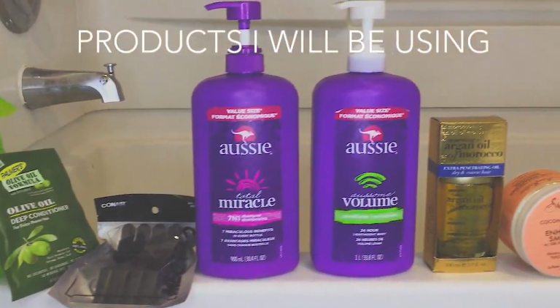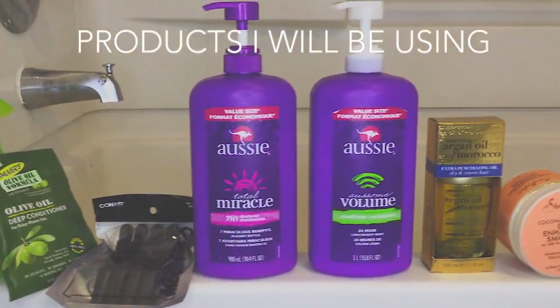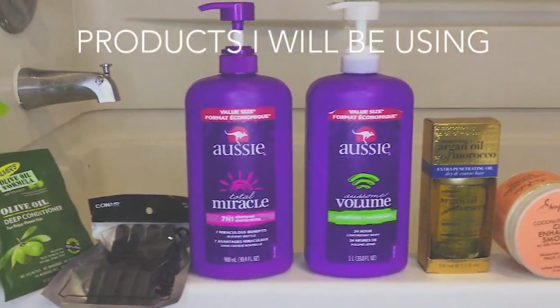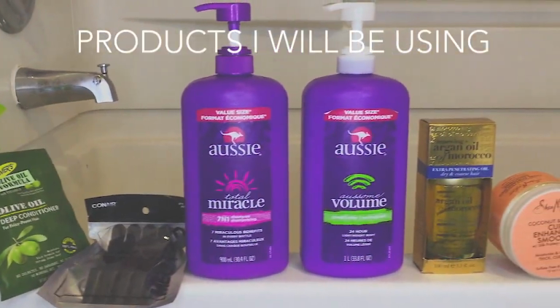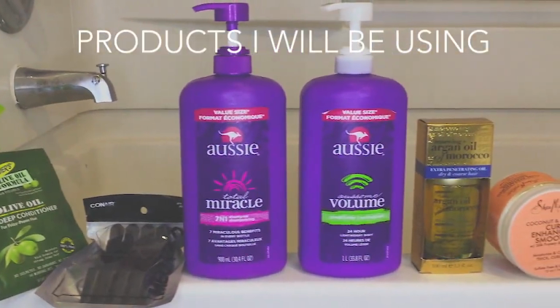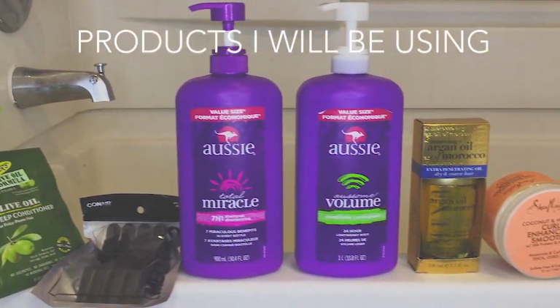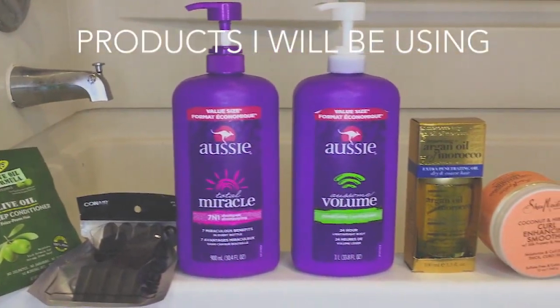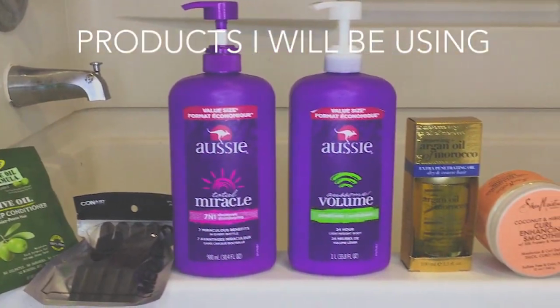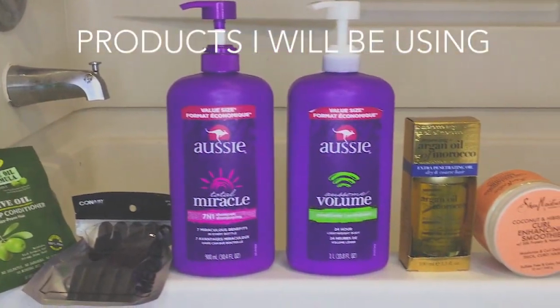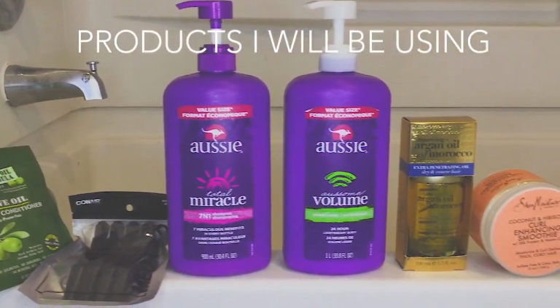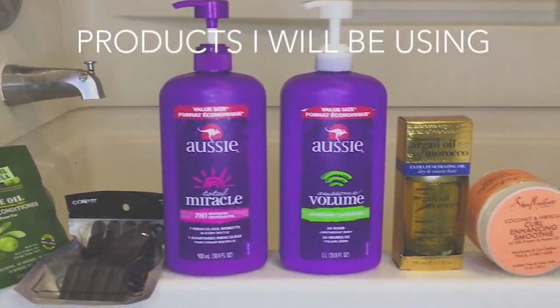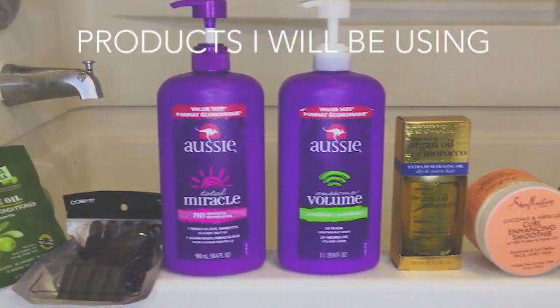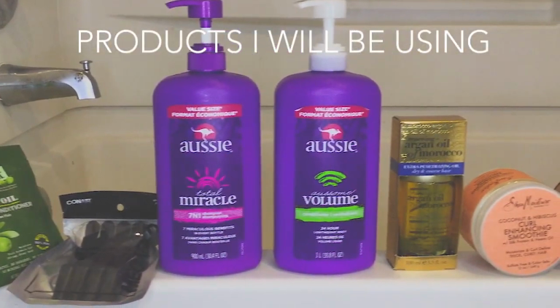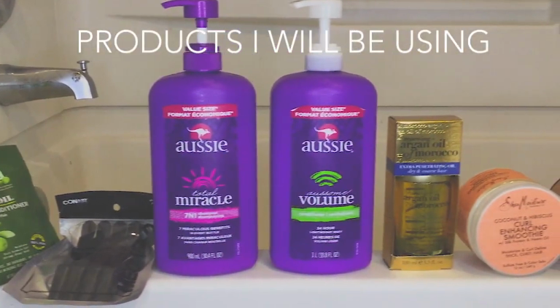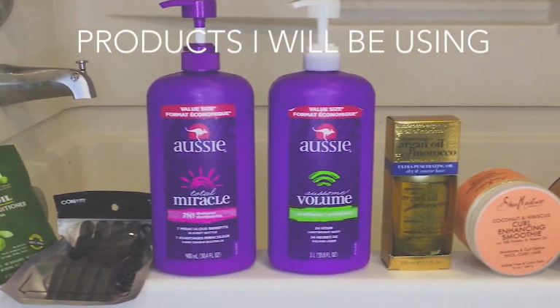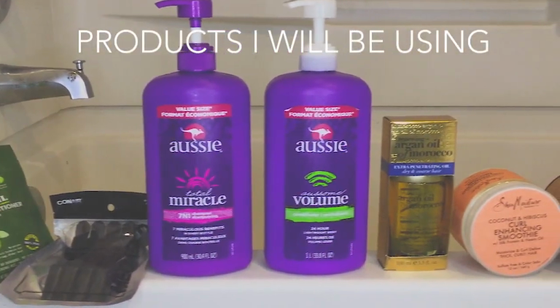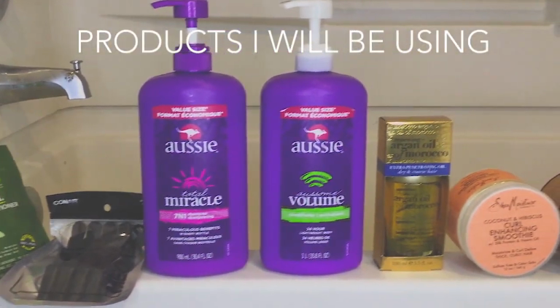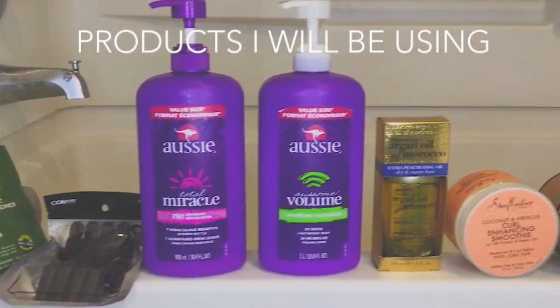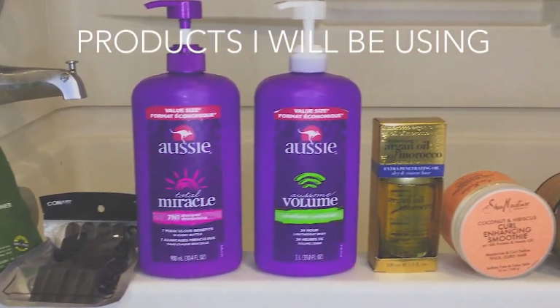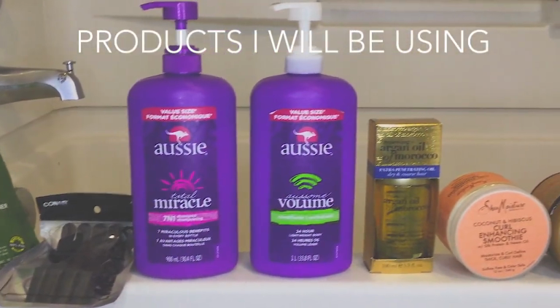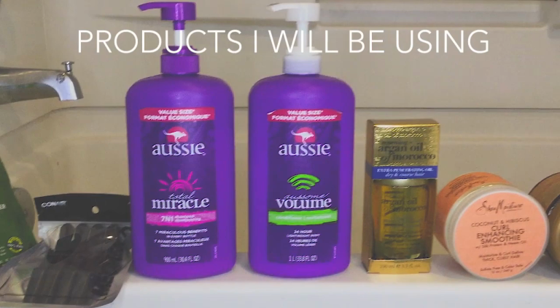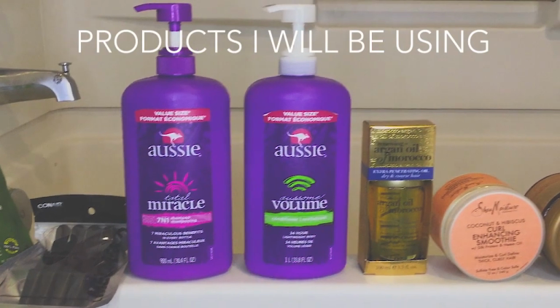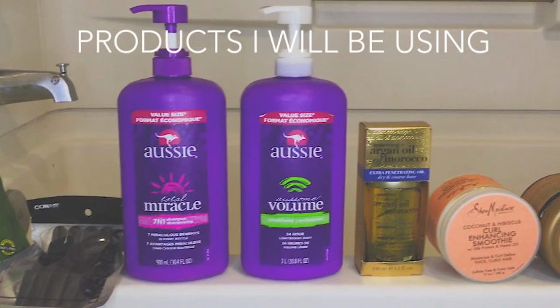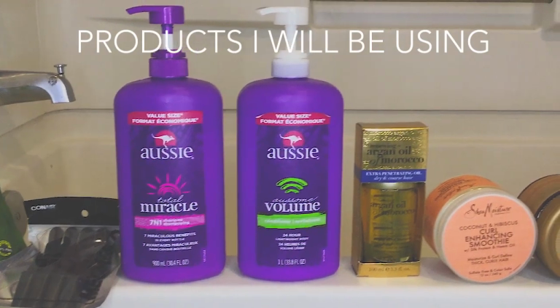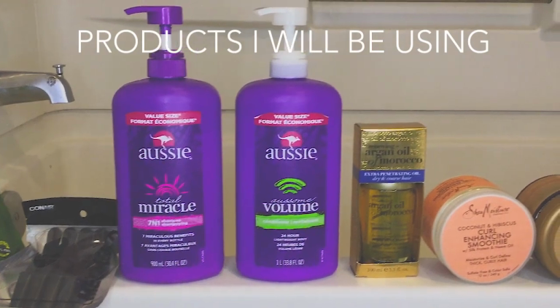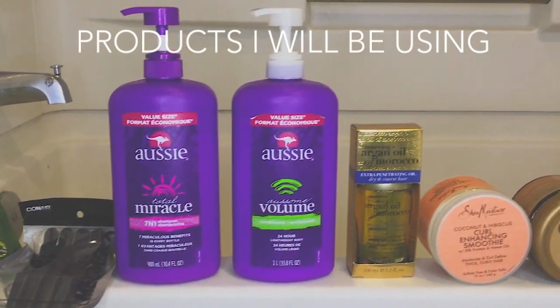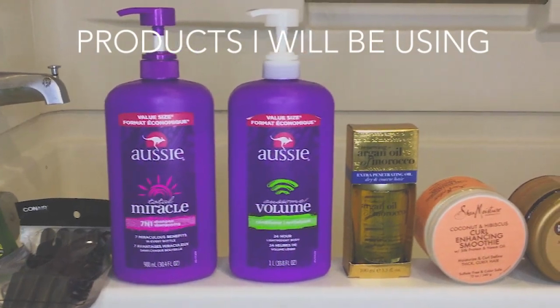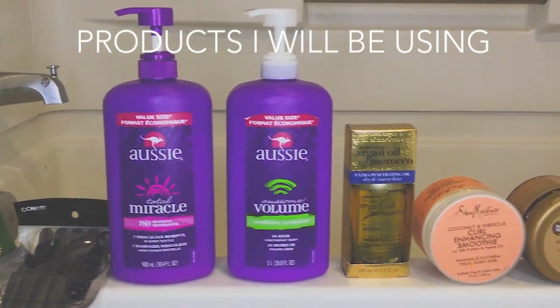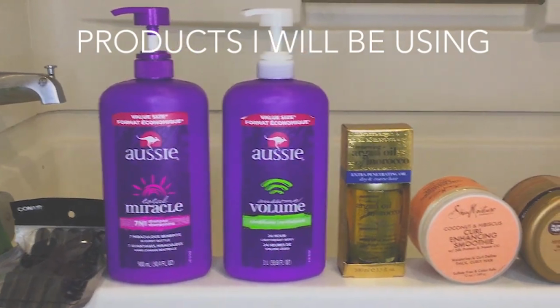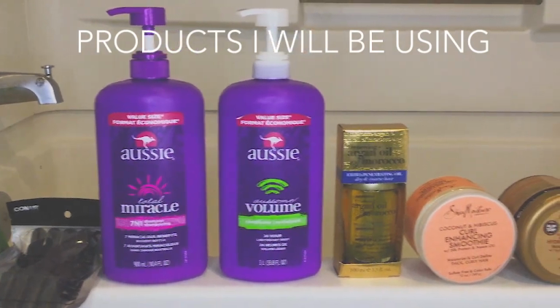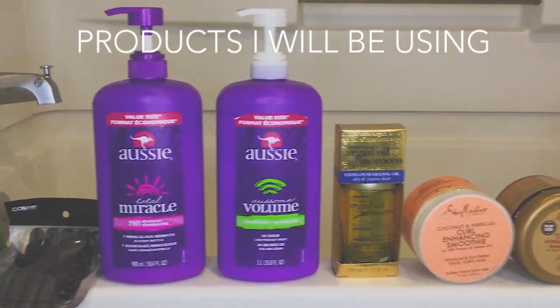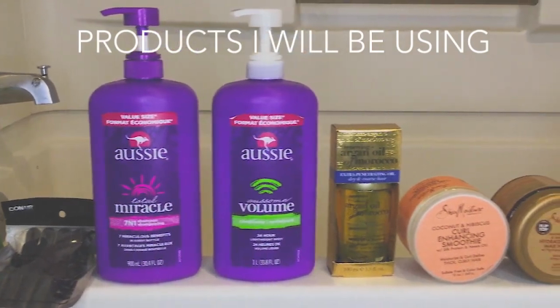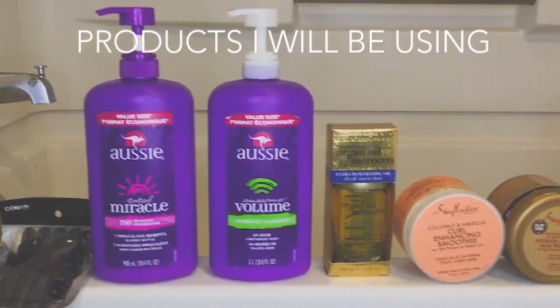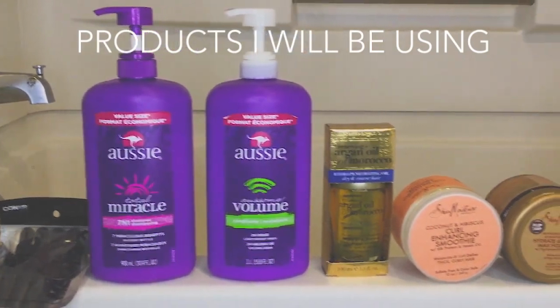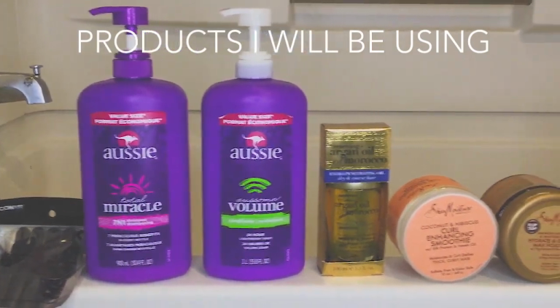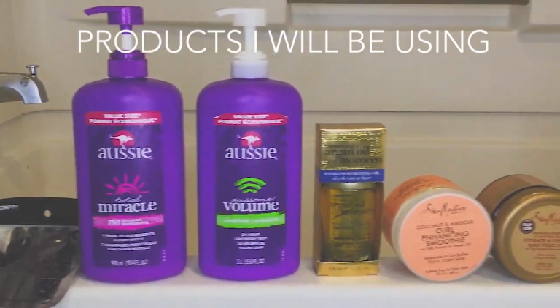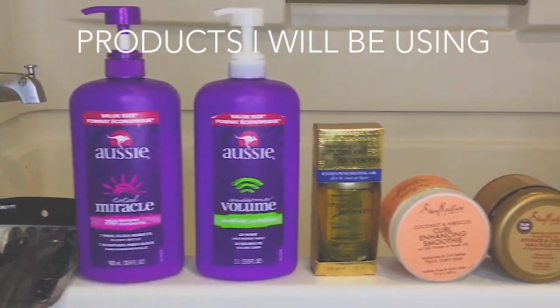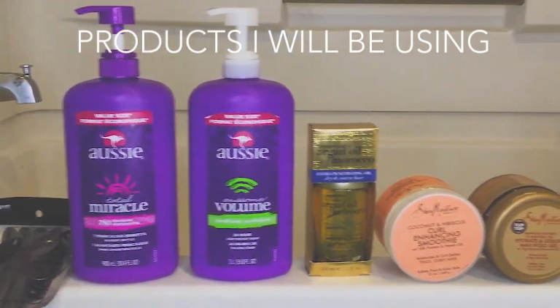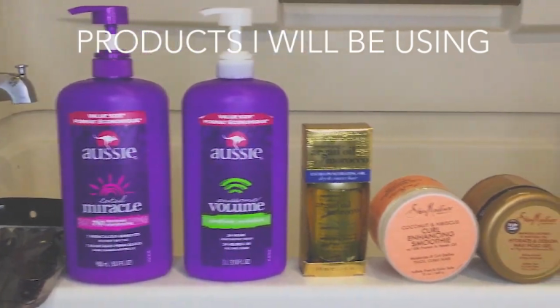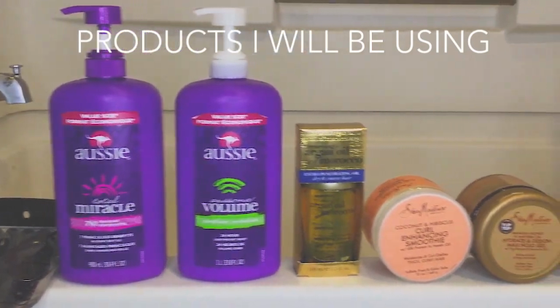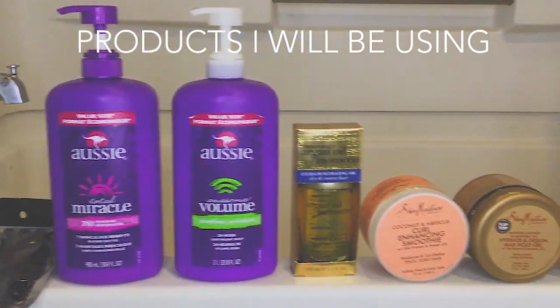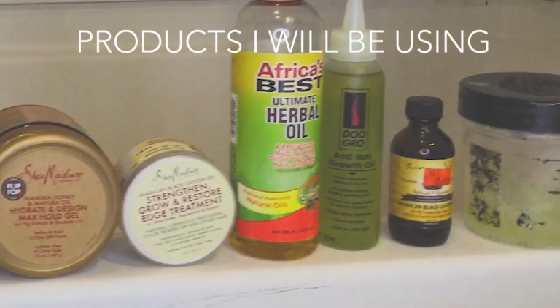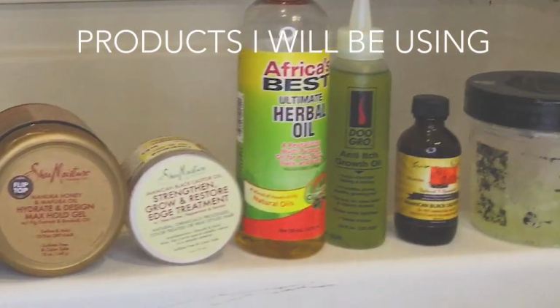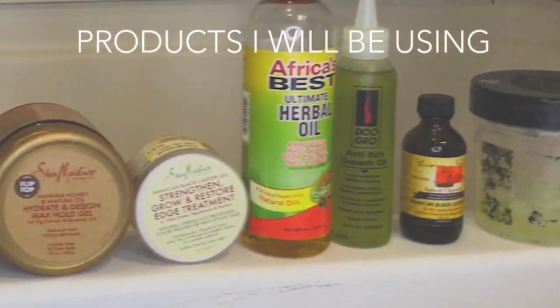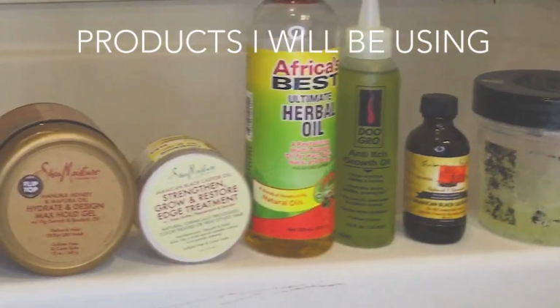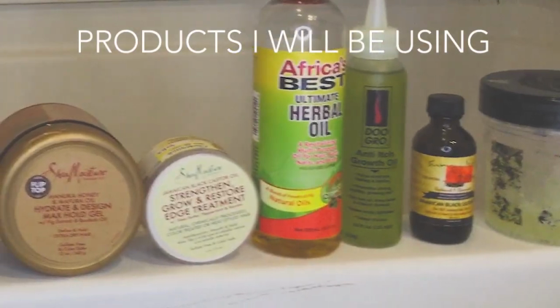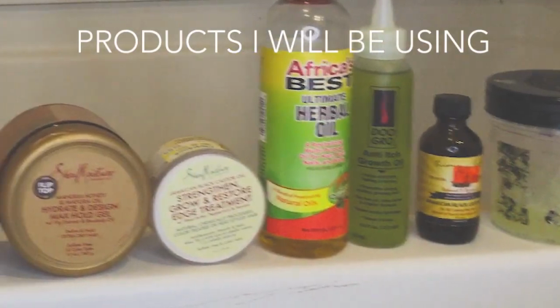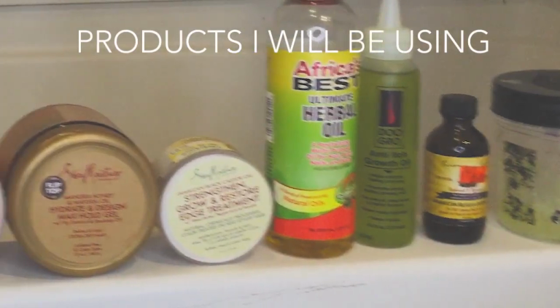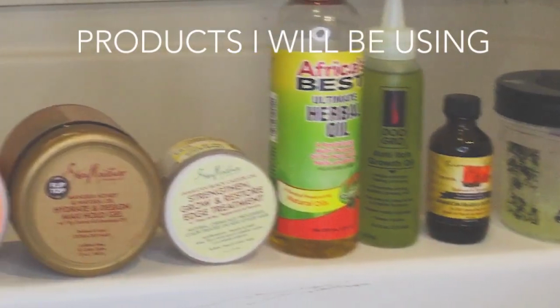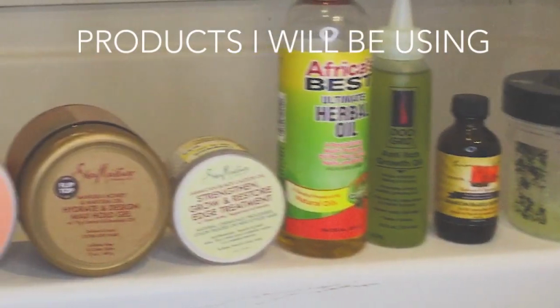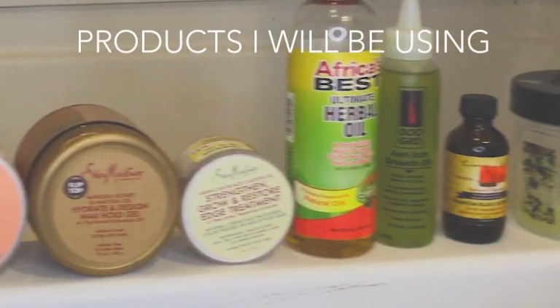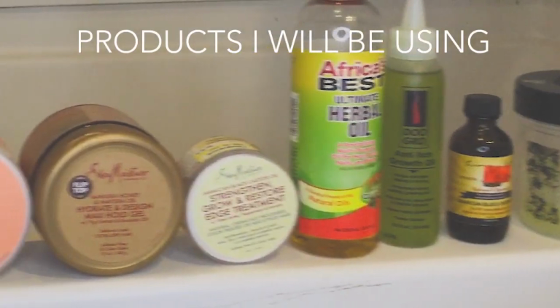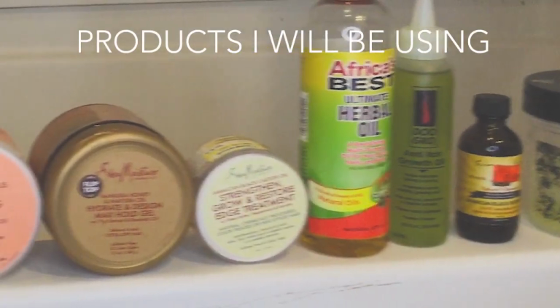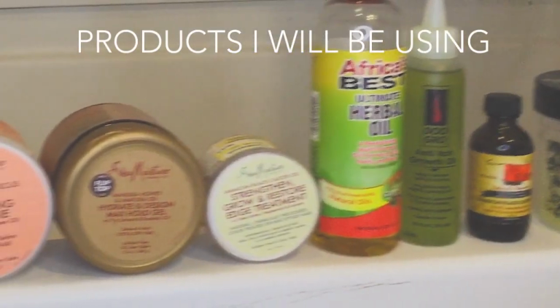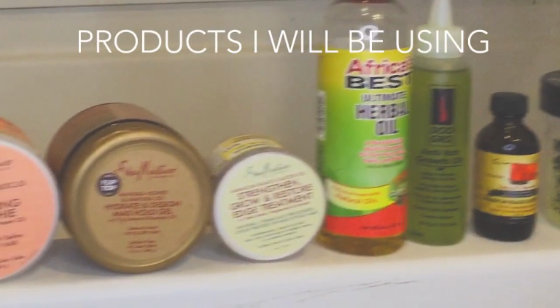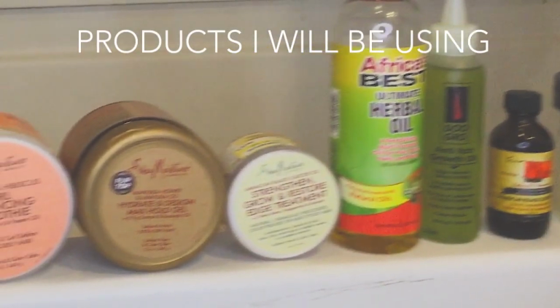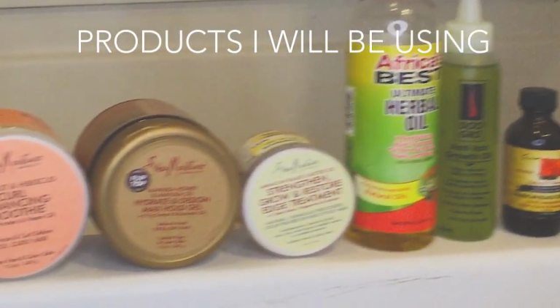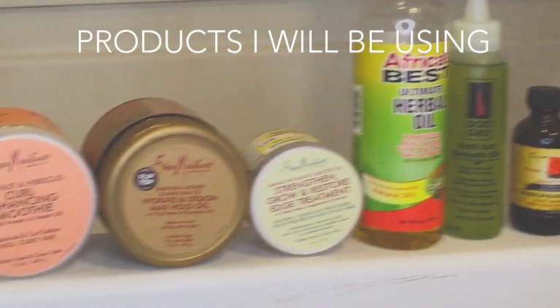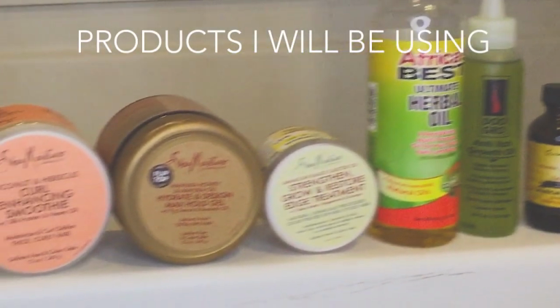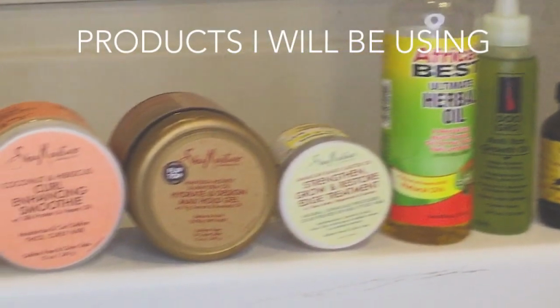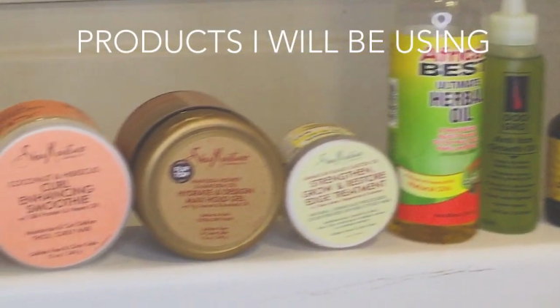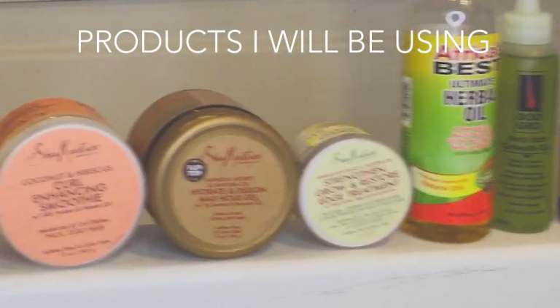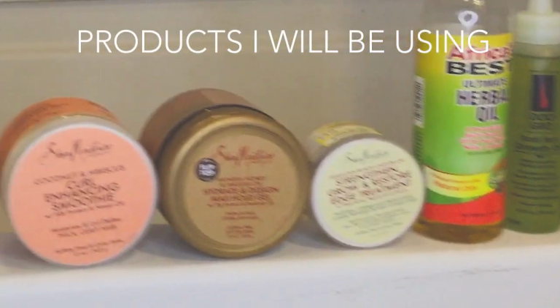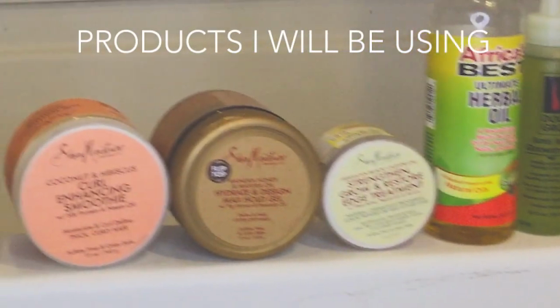These are all the products I'll be using in the video. They'll be linked in the description box, and you'll see them multiple times throughout the video, so don't worry.